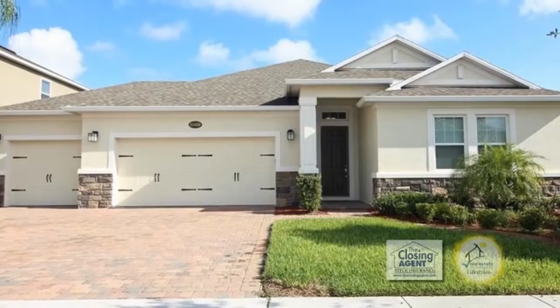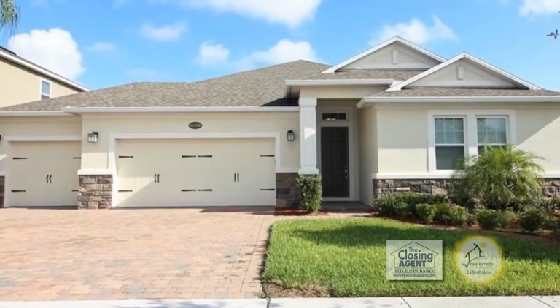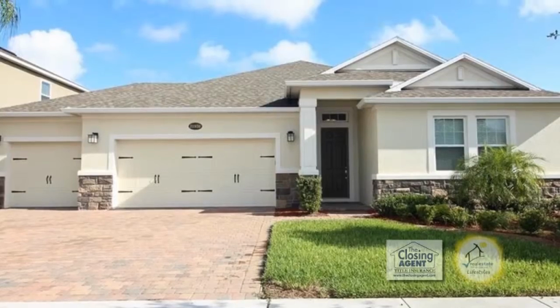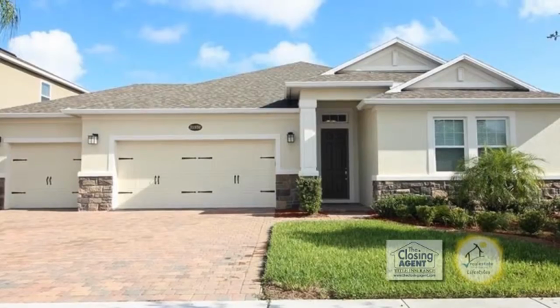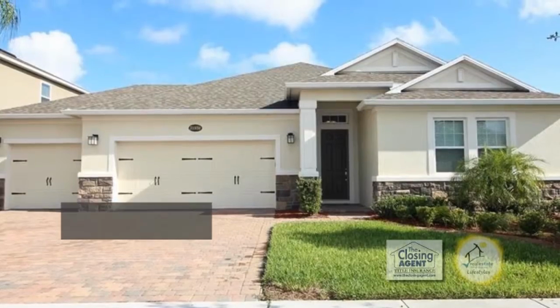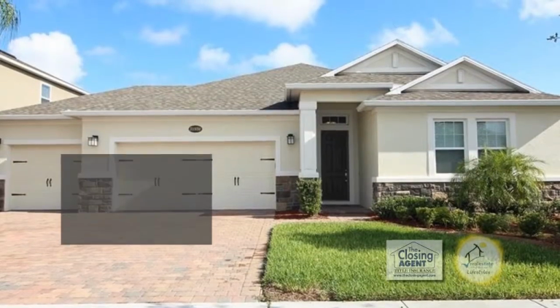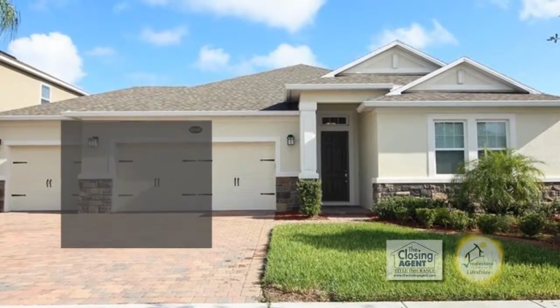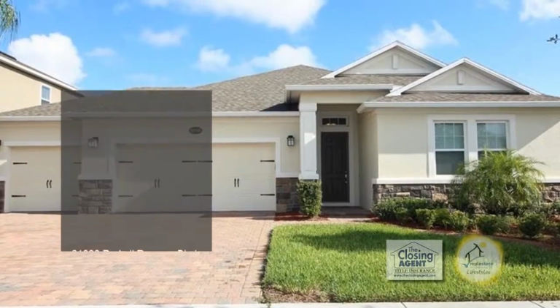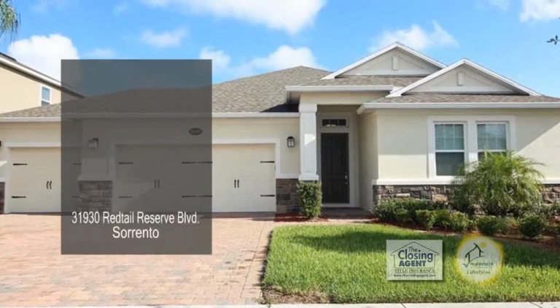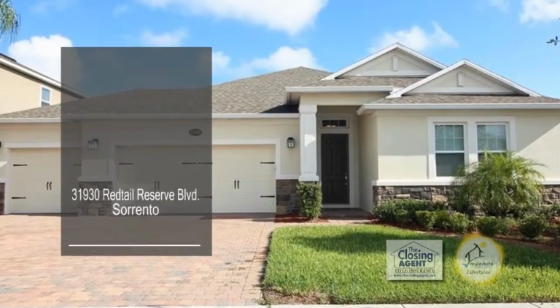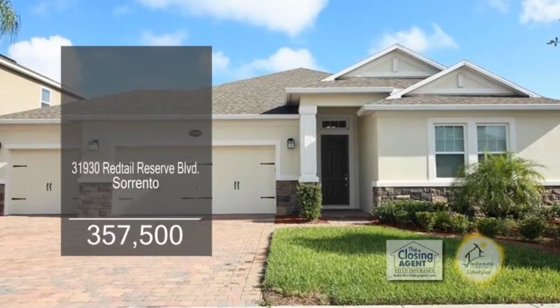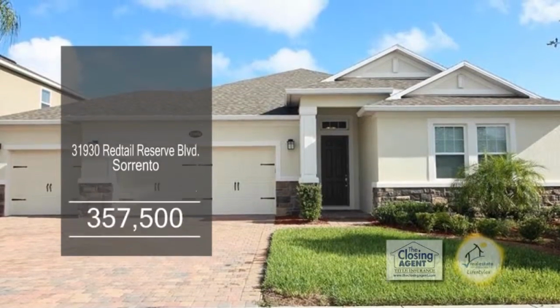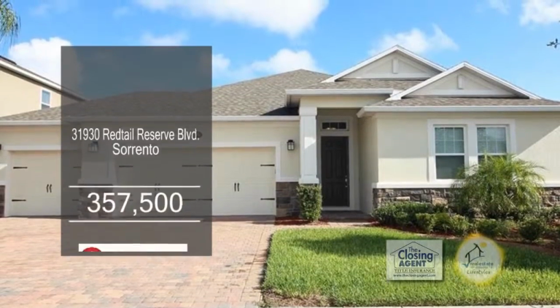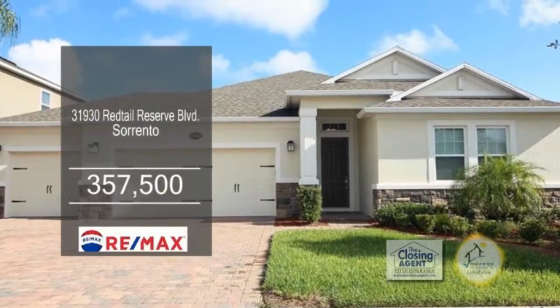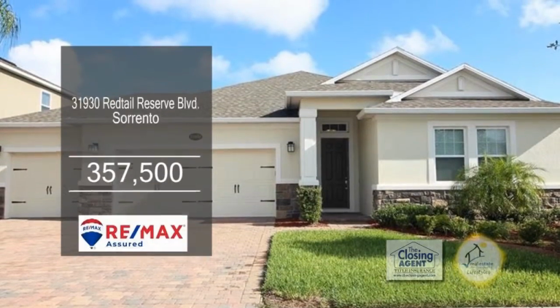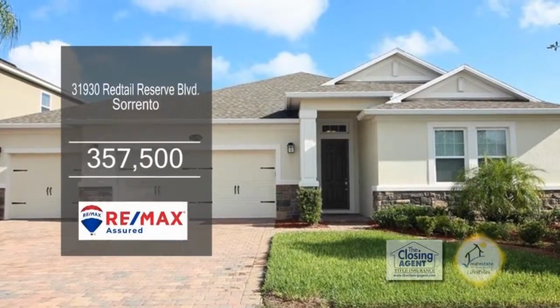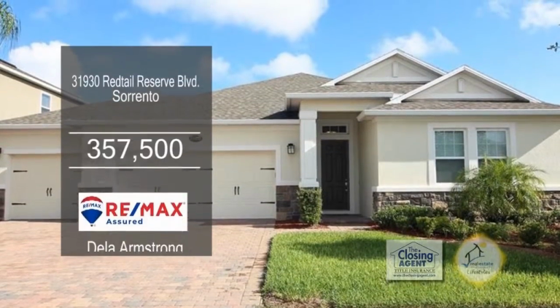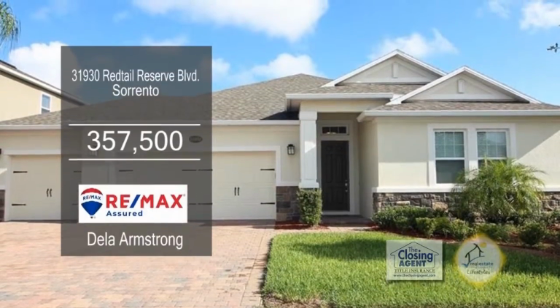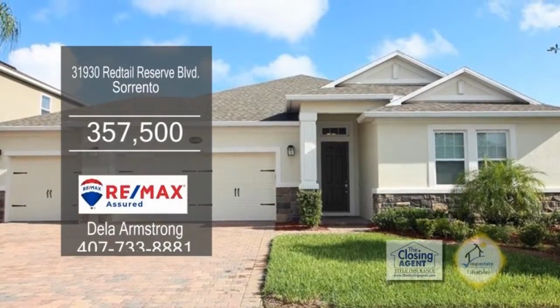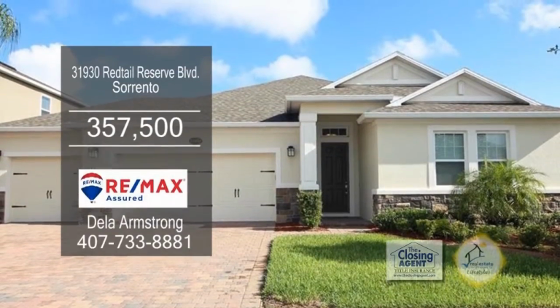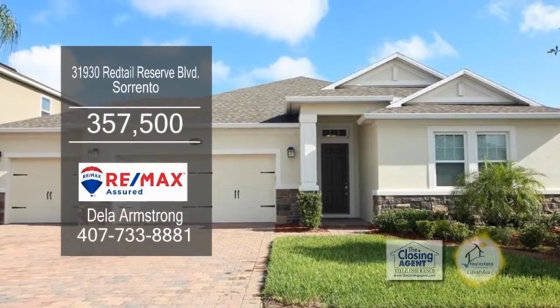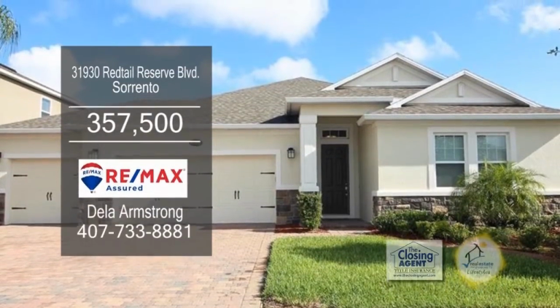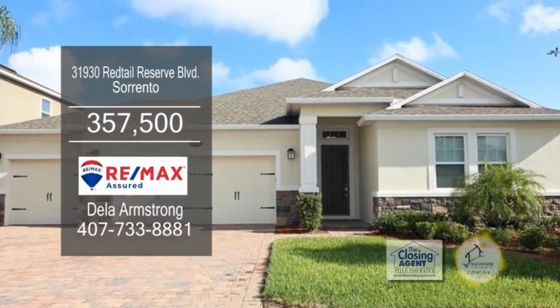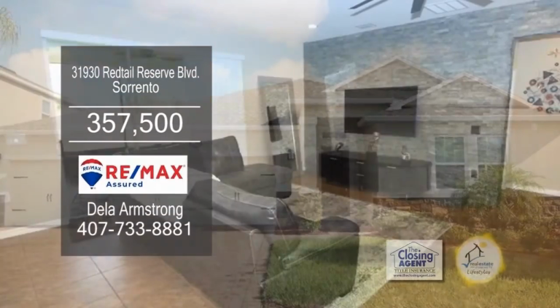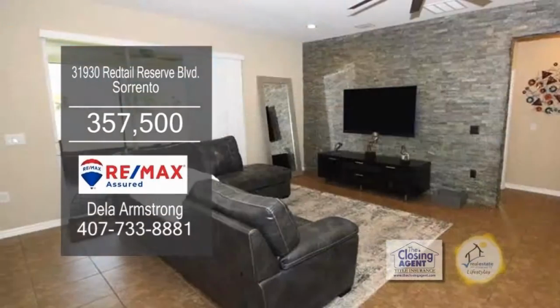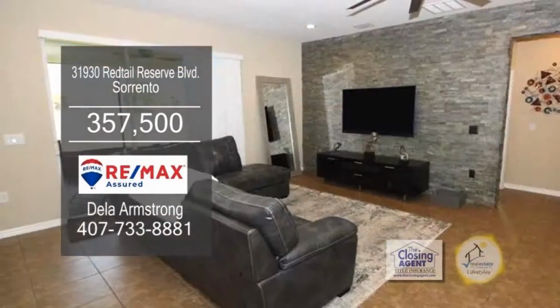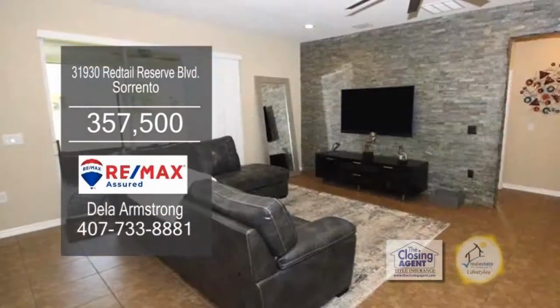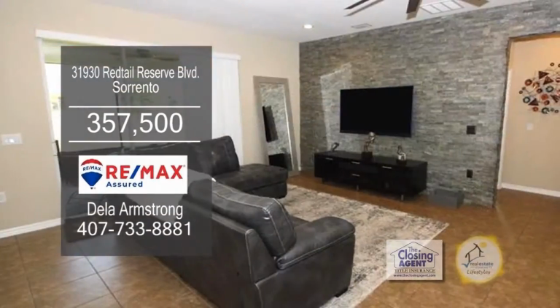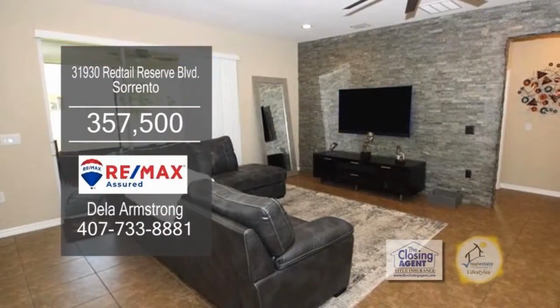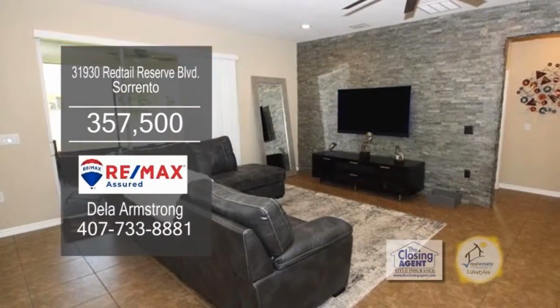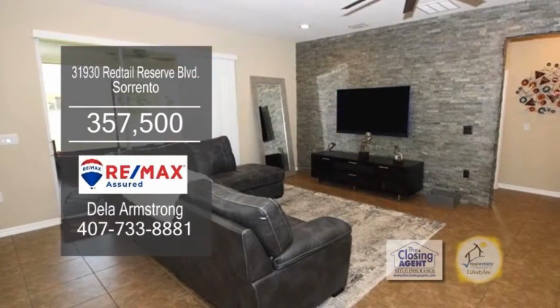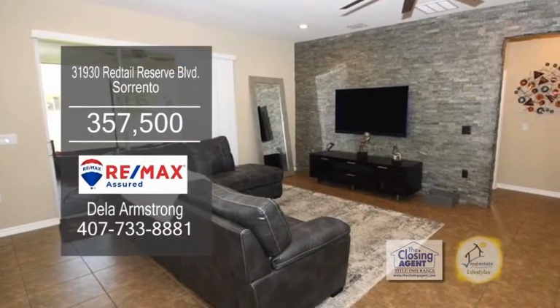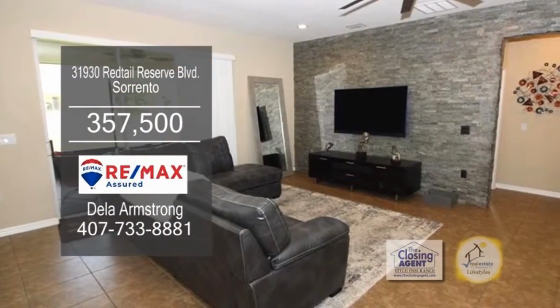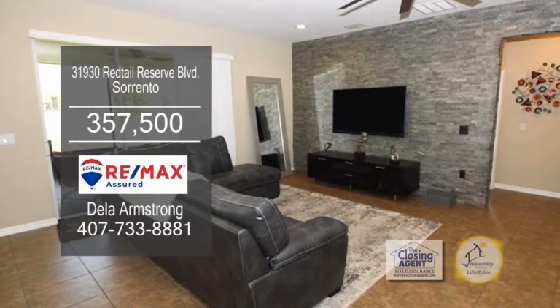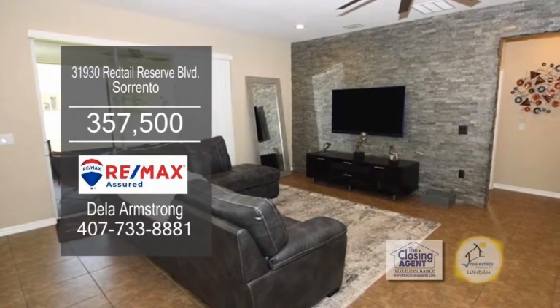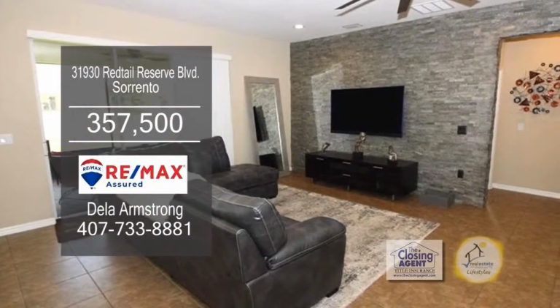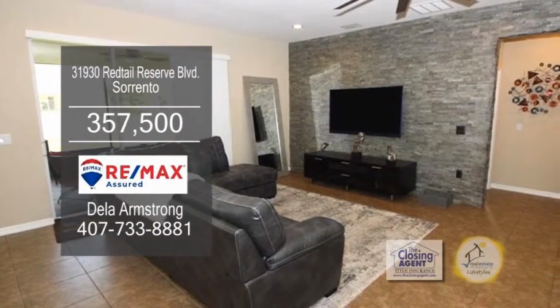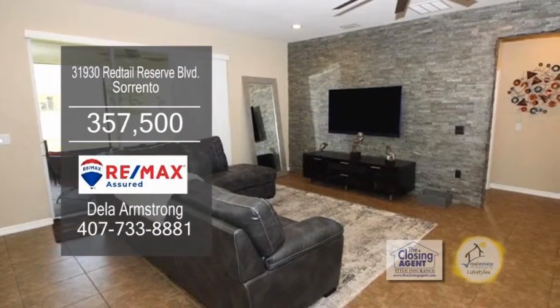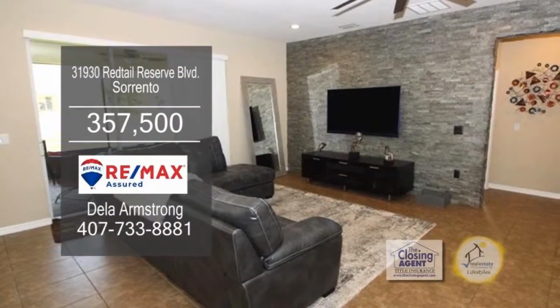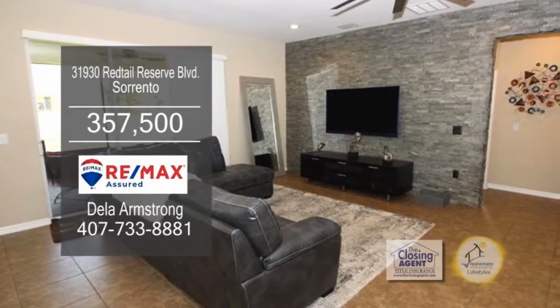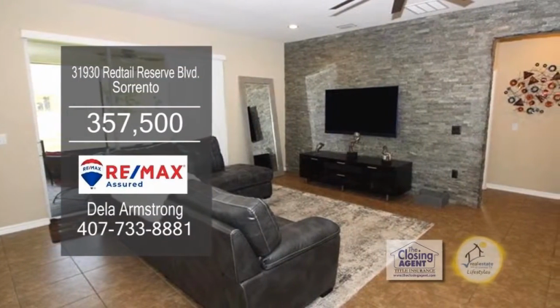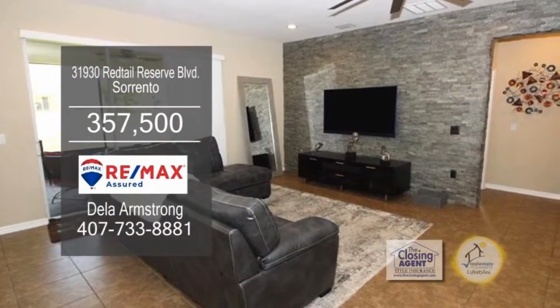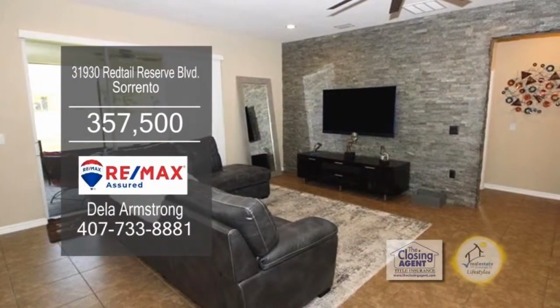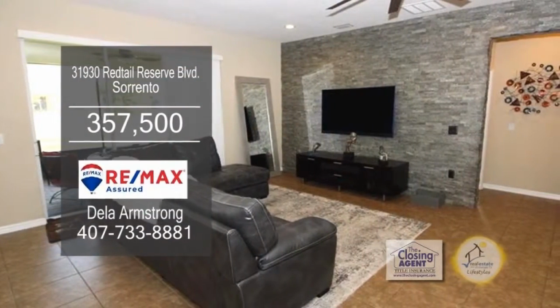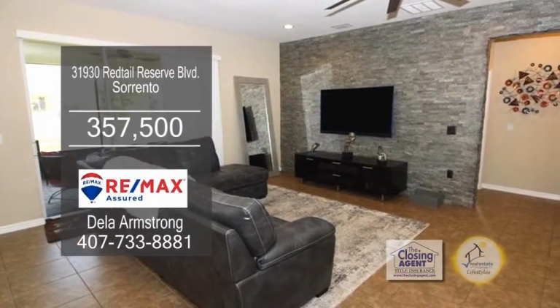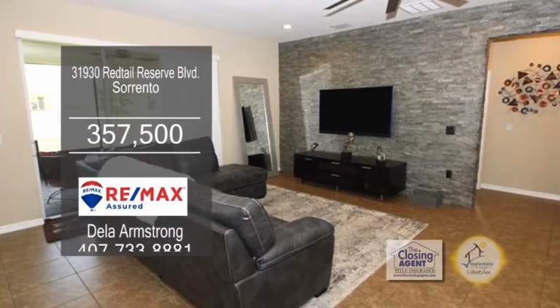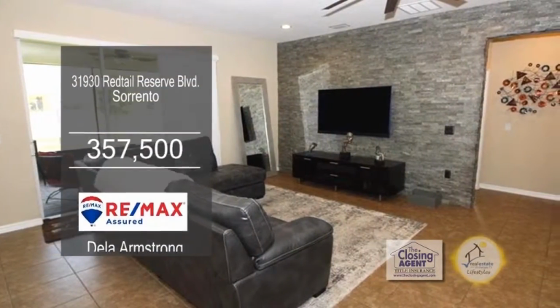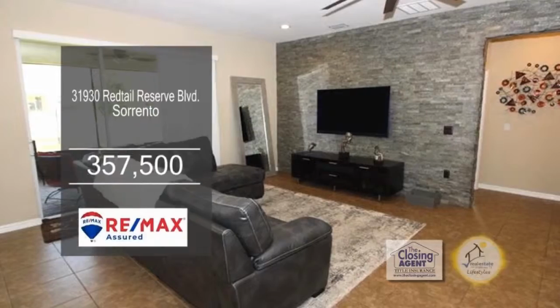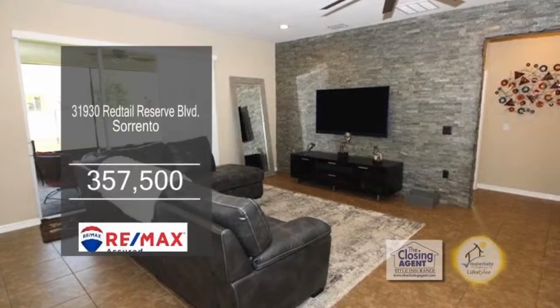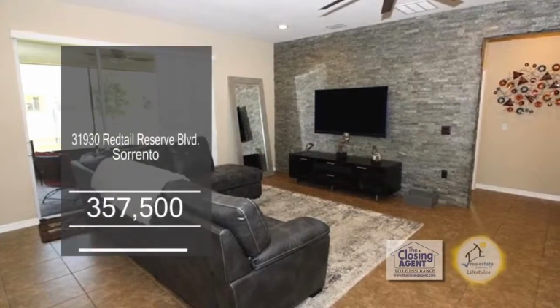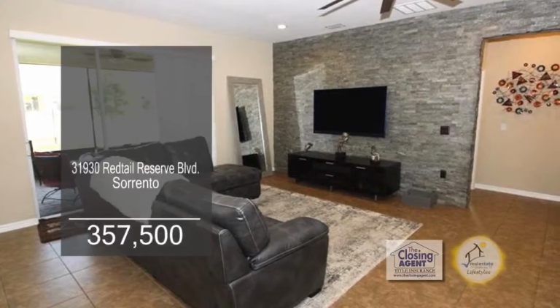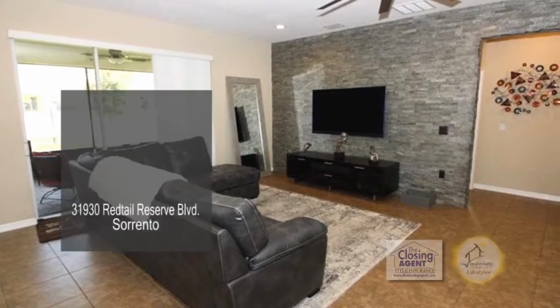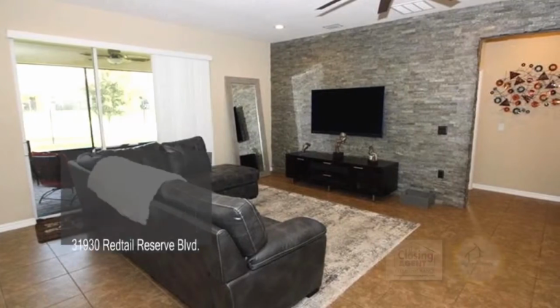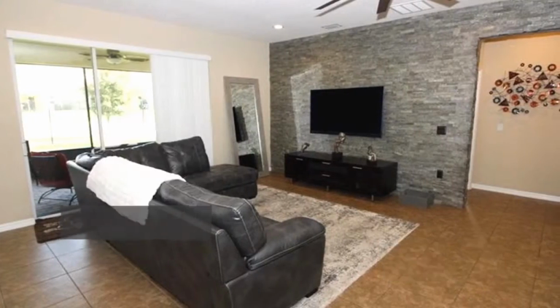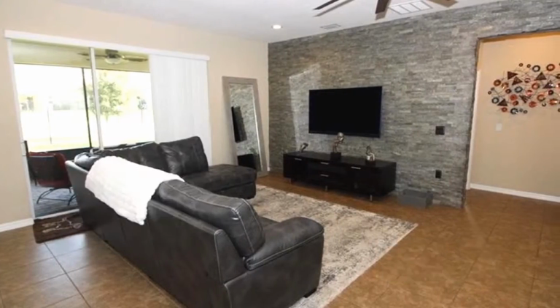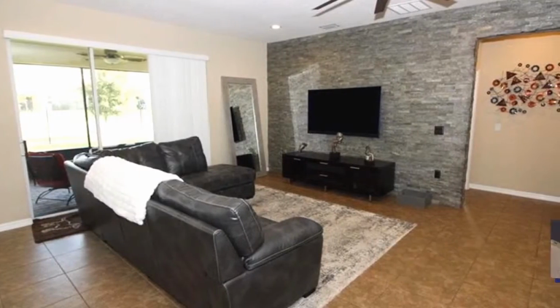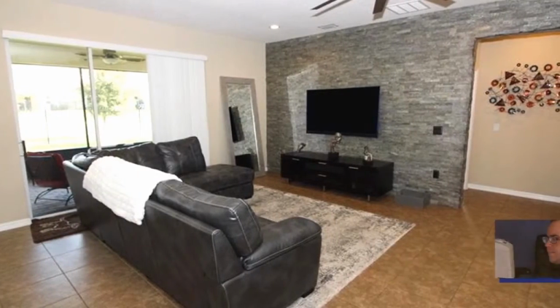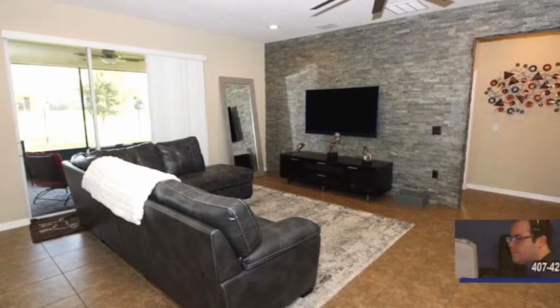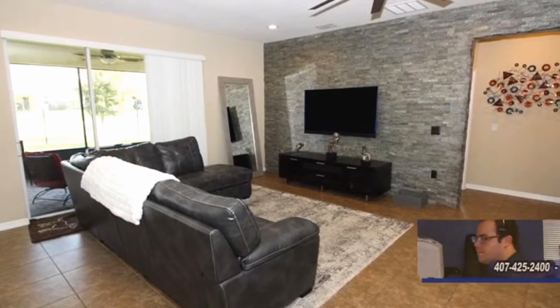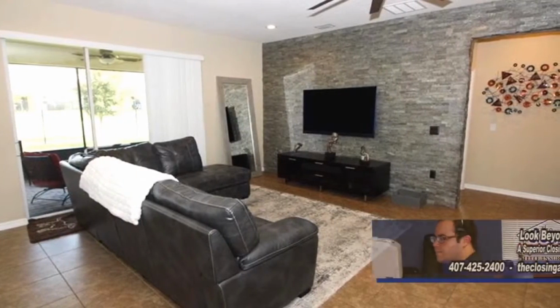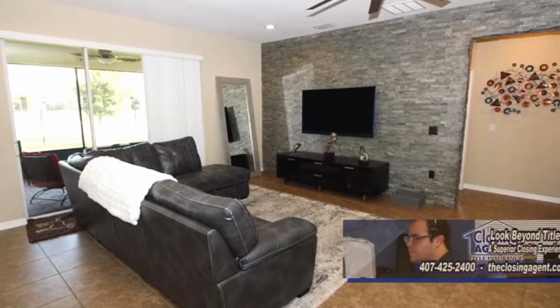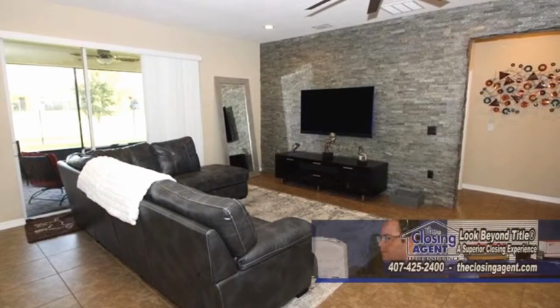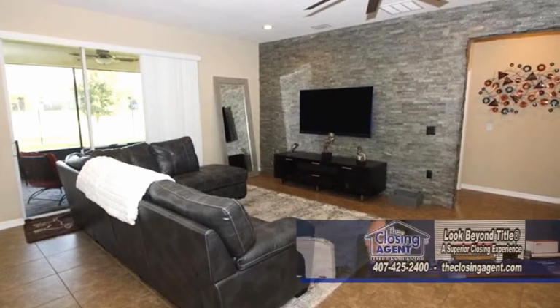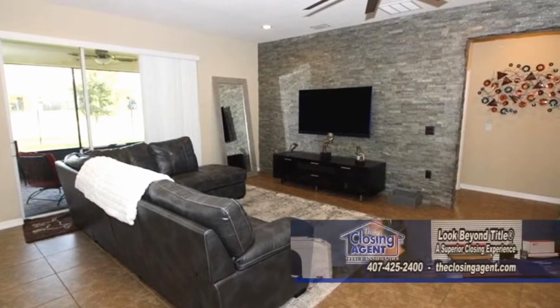This gorgeous home offers four bedrooms and three baths. The huge great room boasts a stunning custom-built Italian stone accent wall.